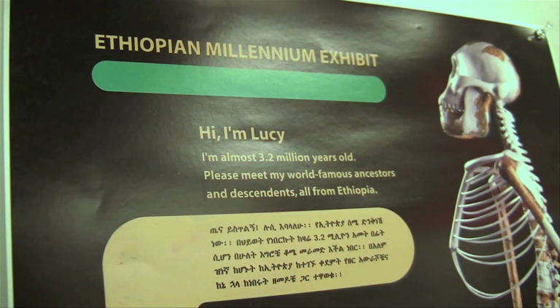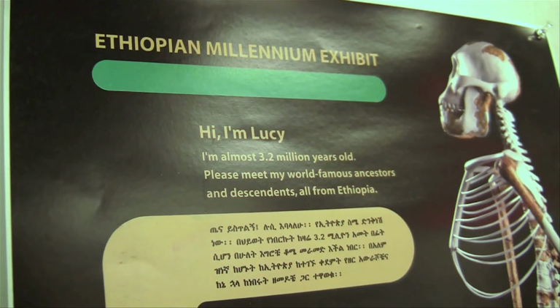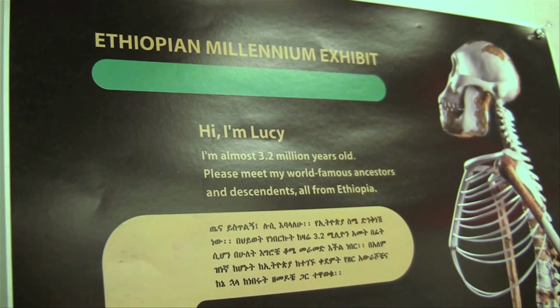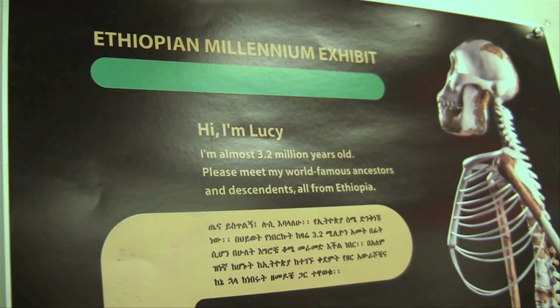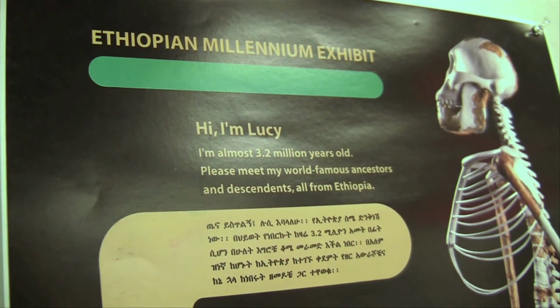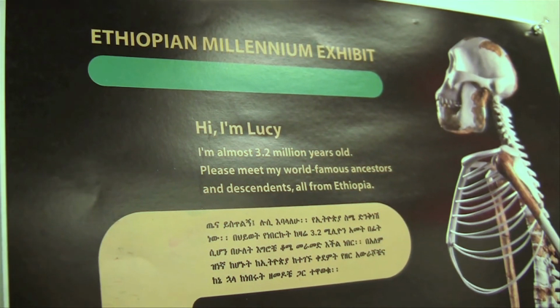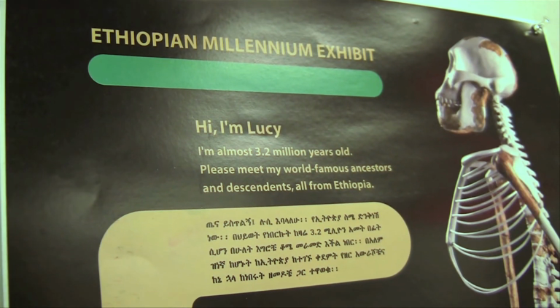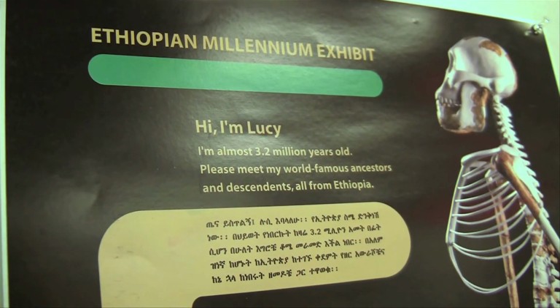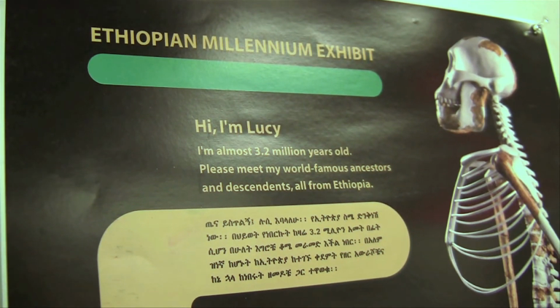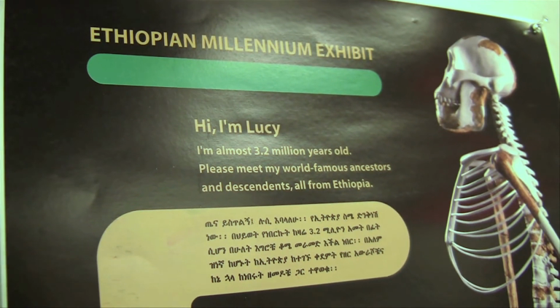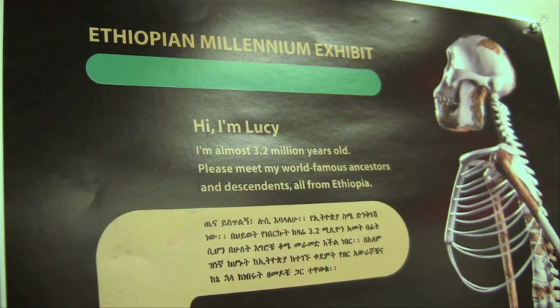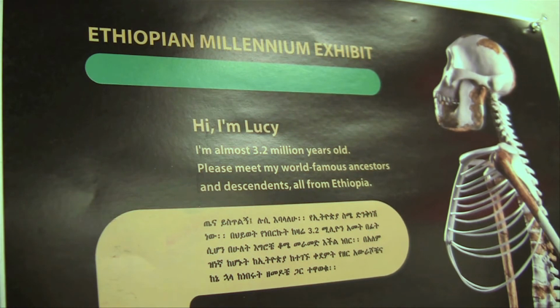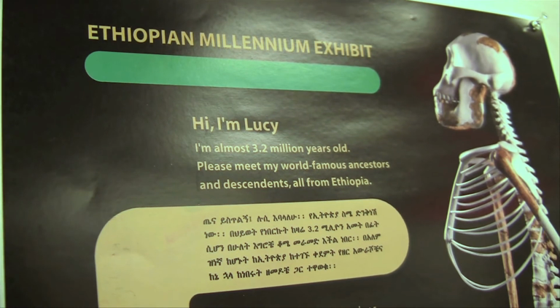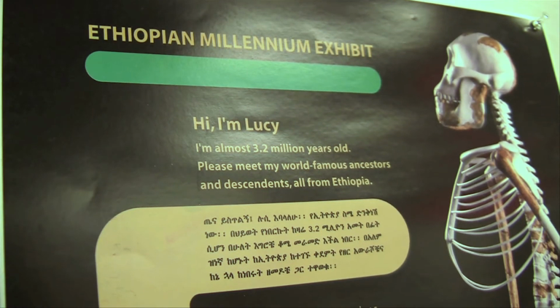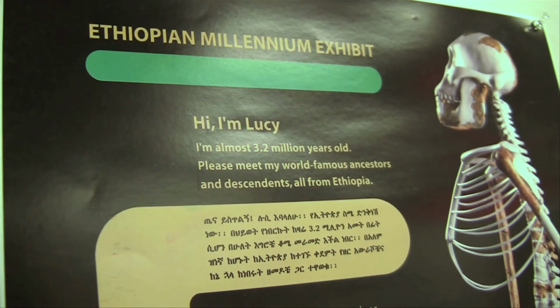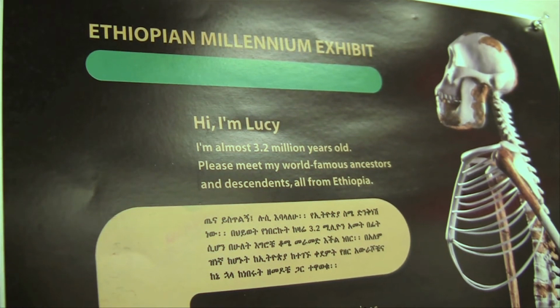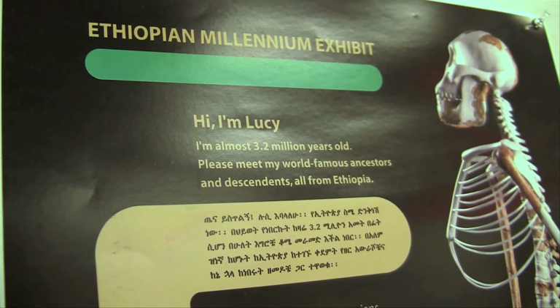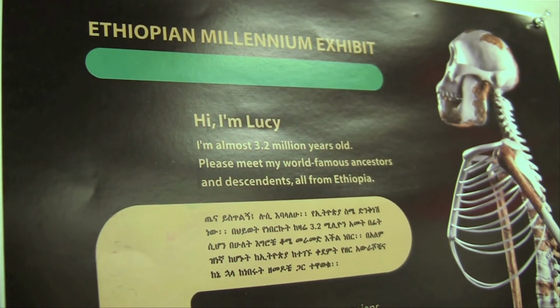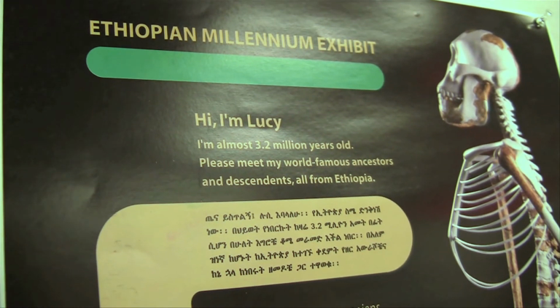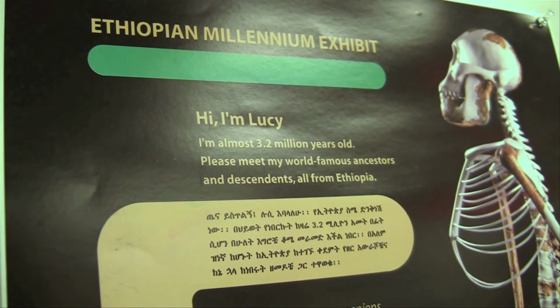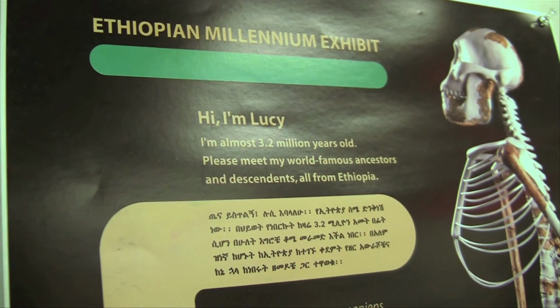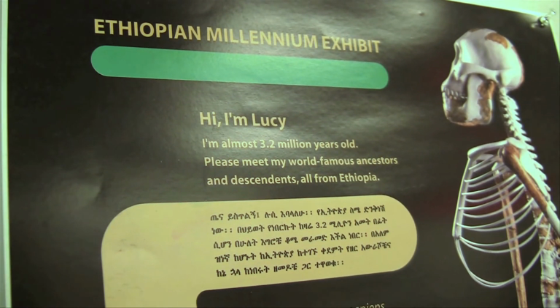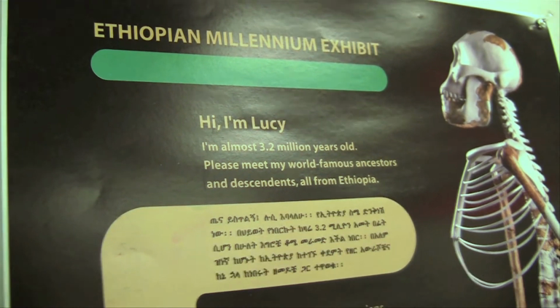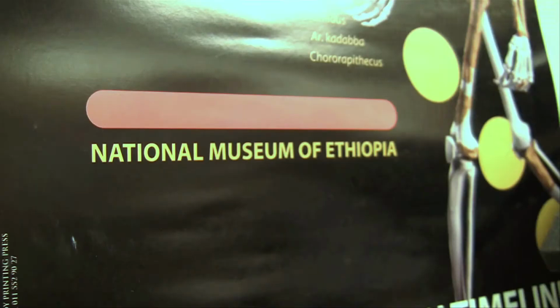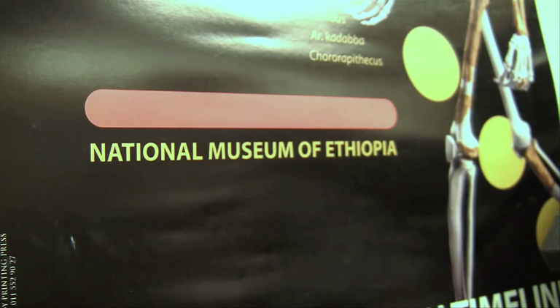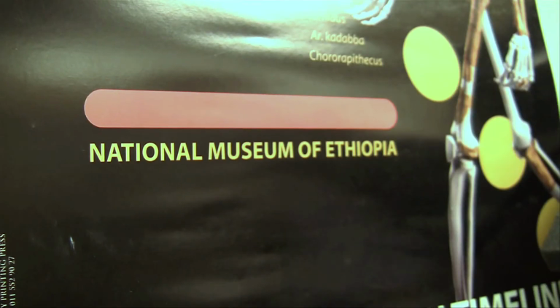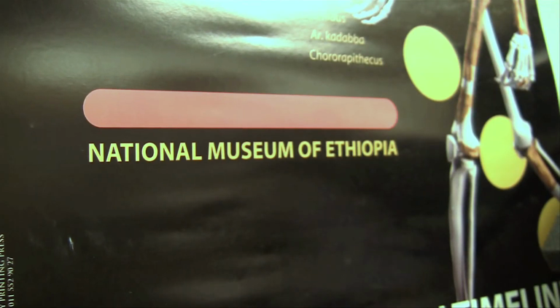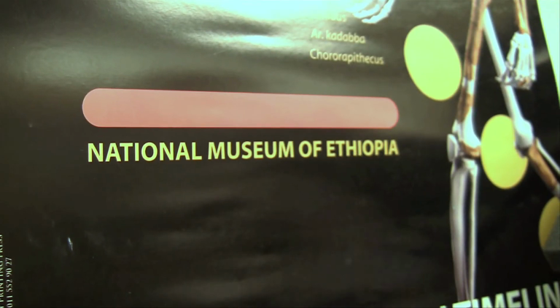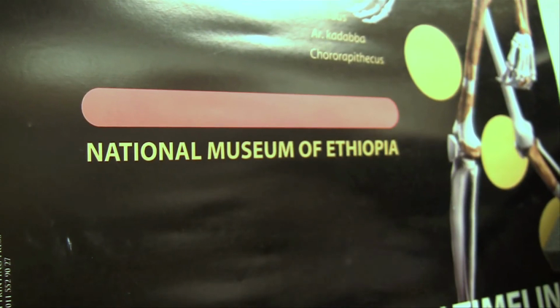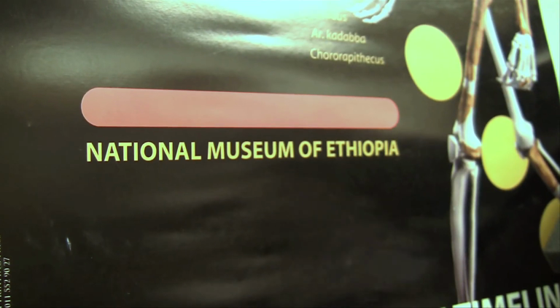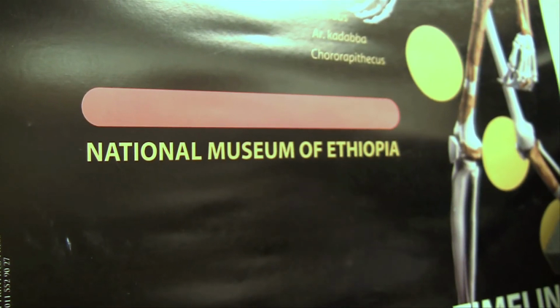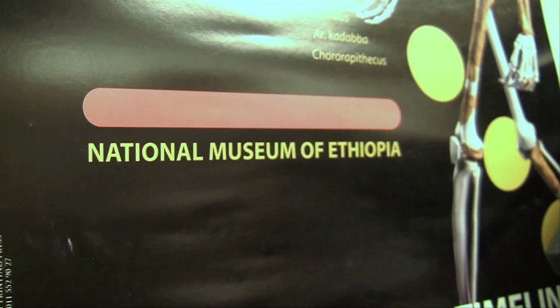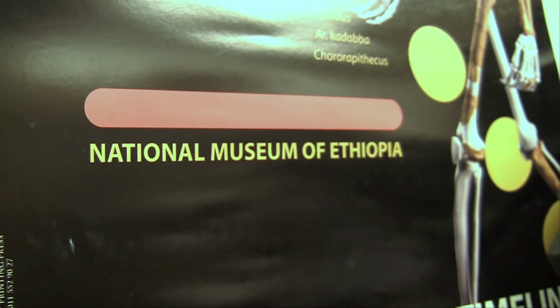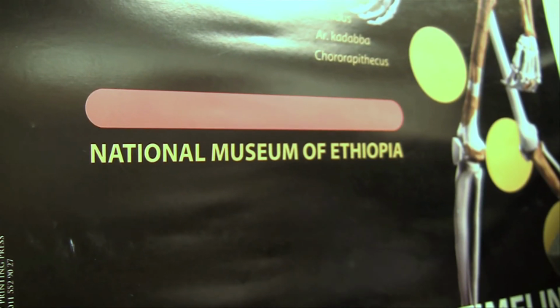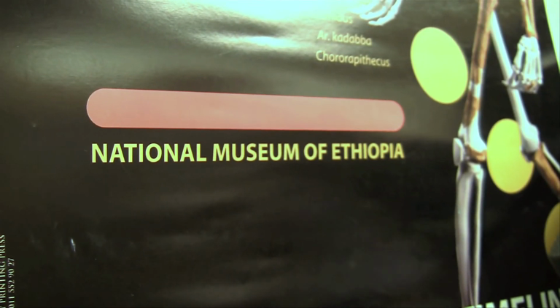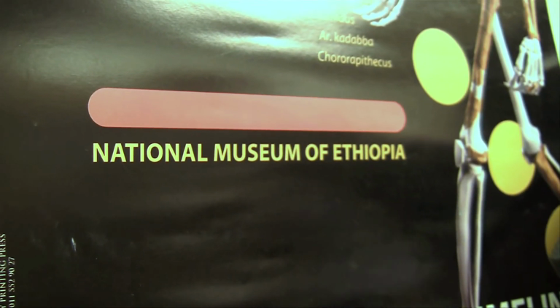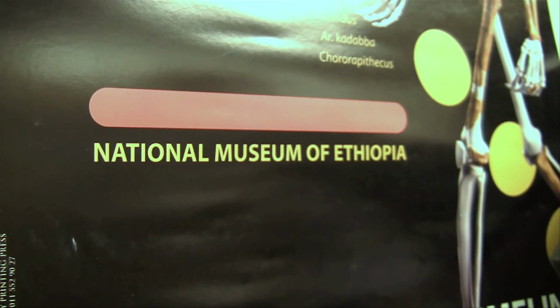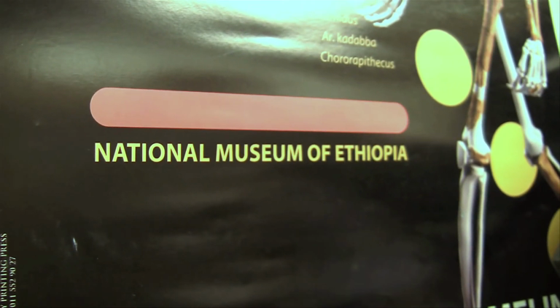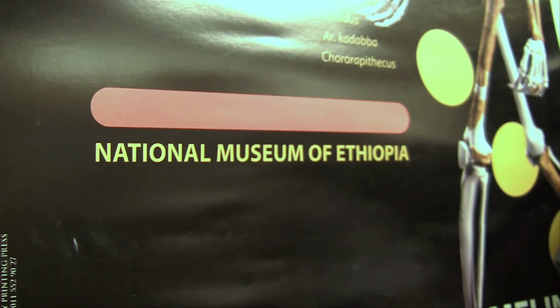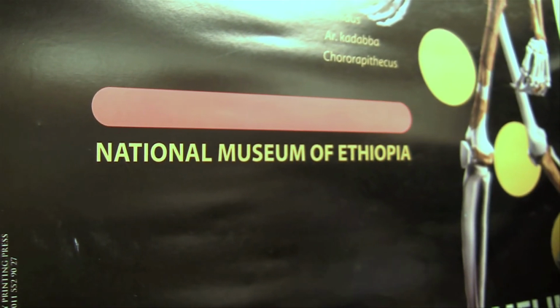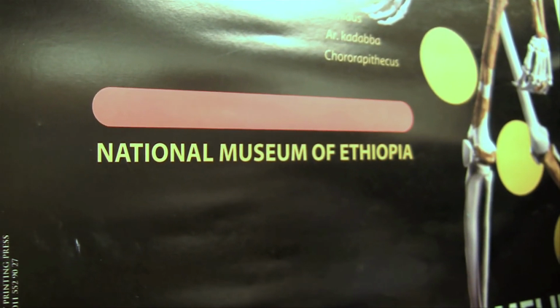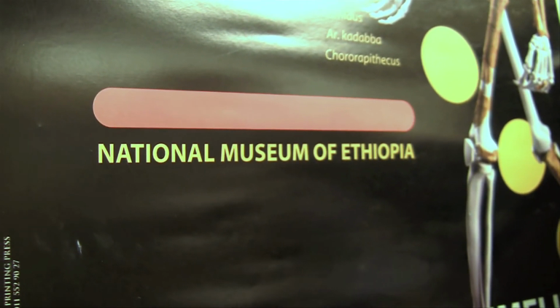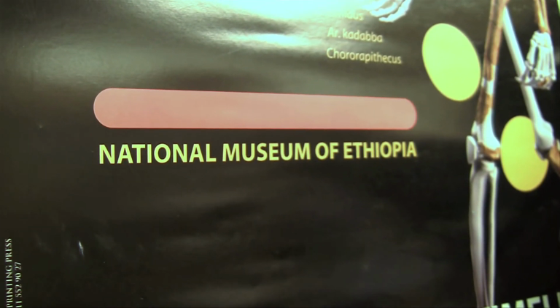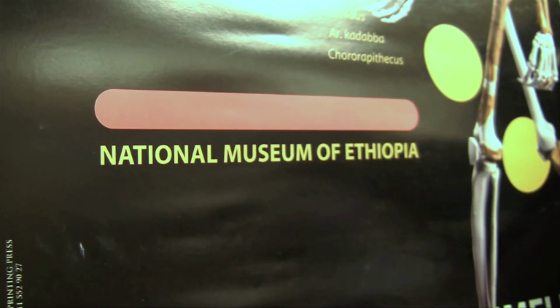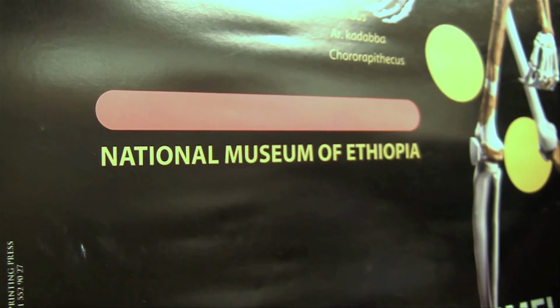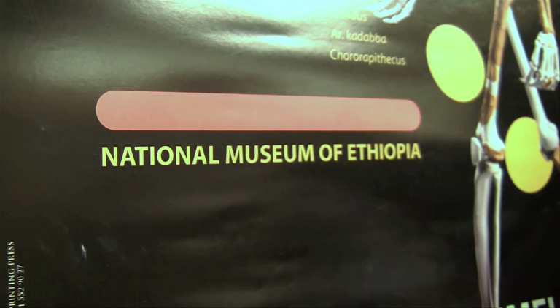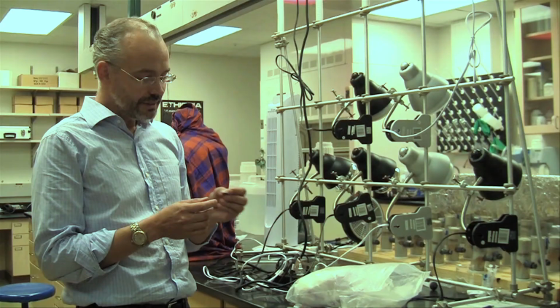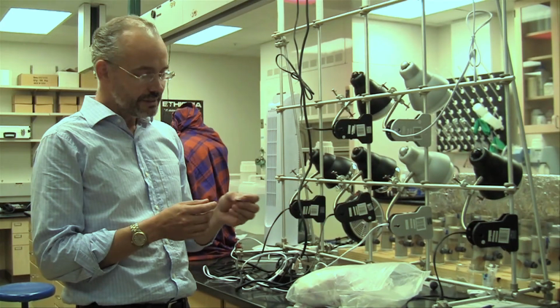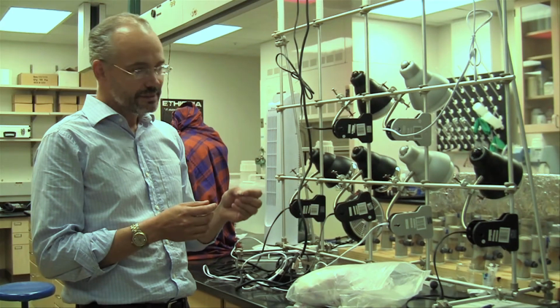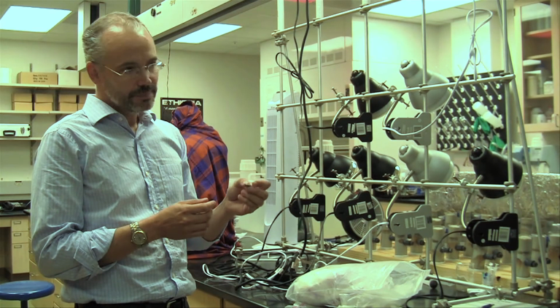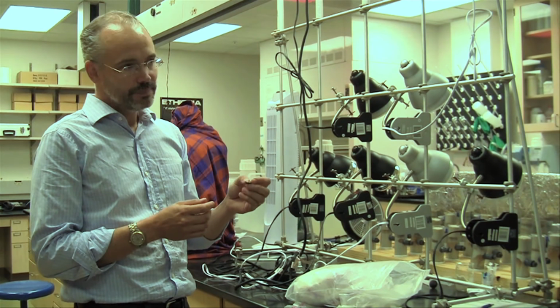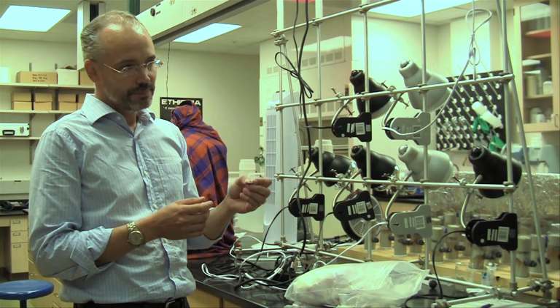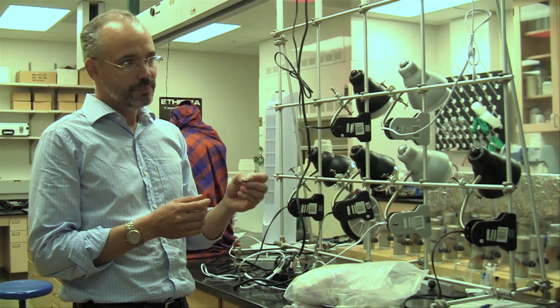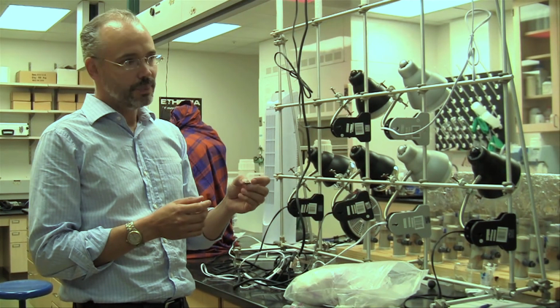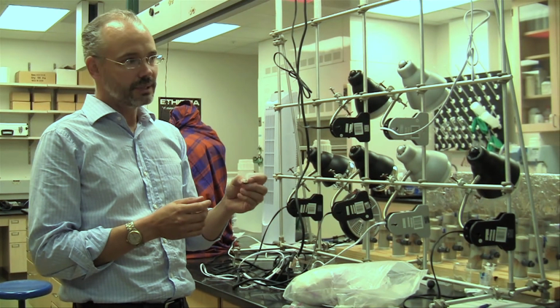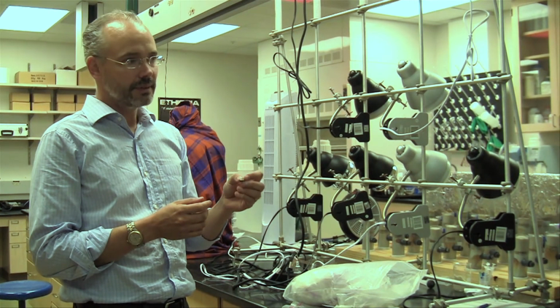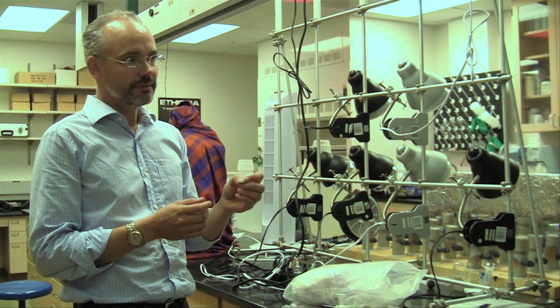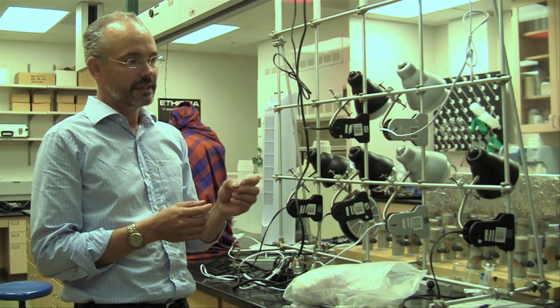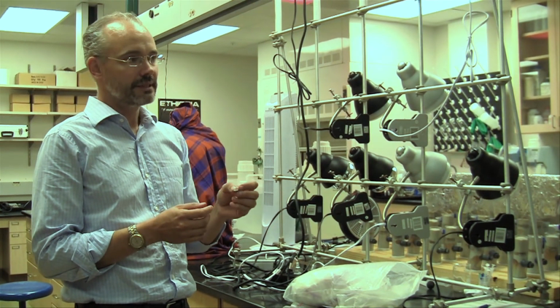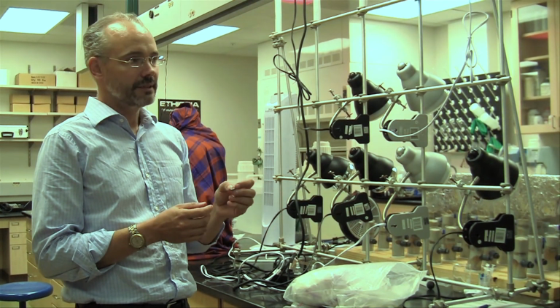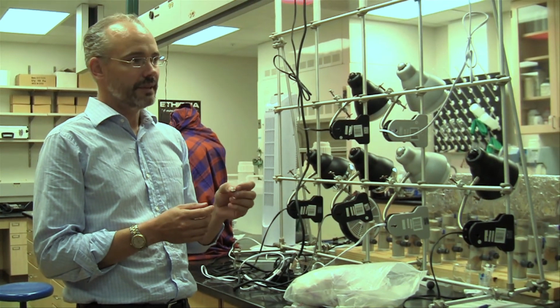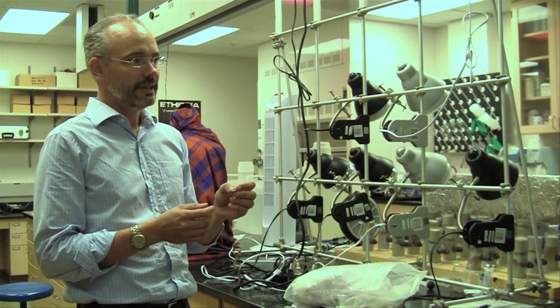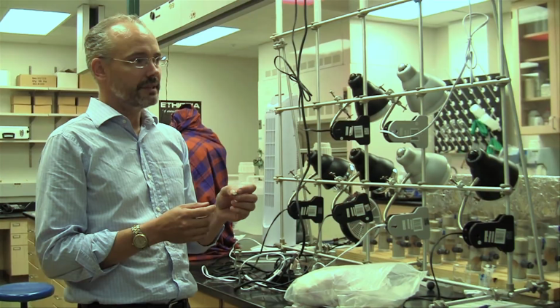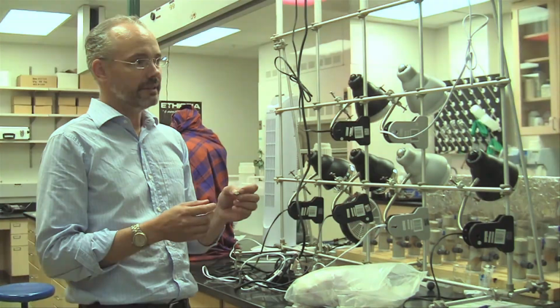And that next step will put Wynn where this all began millions of years ago, back in Africa. For USF News, I'm Amy Mariani.